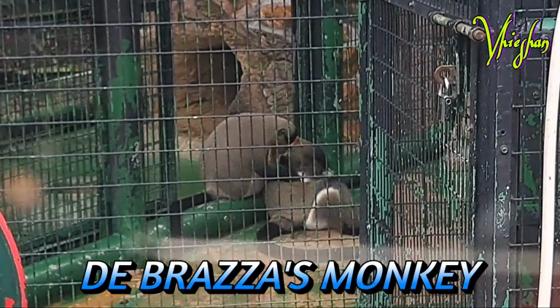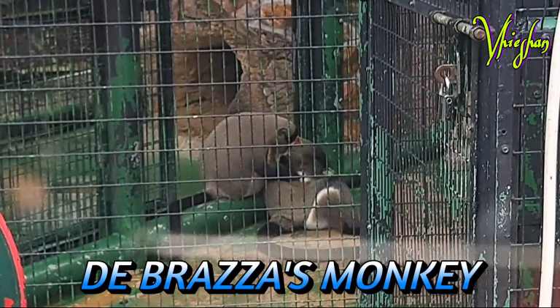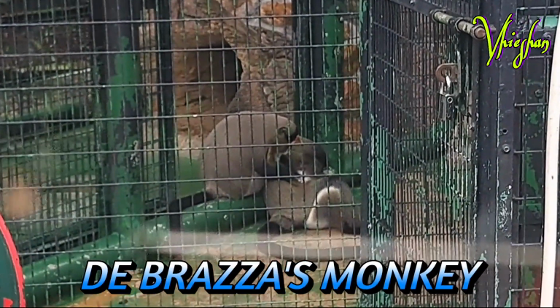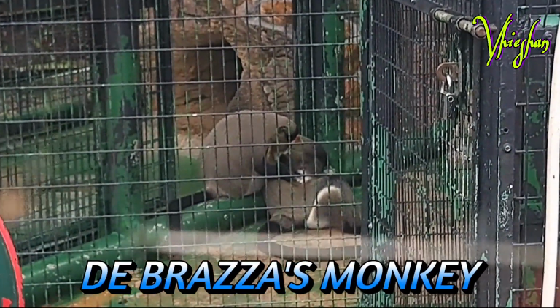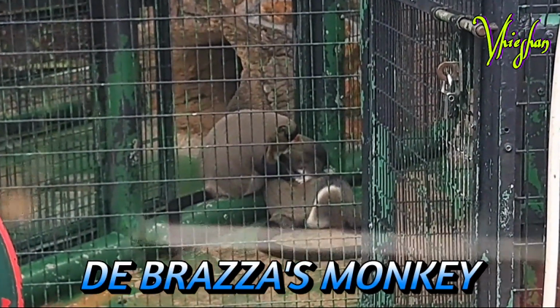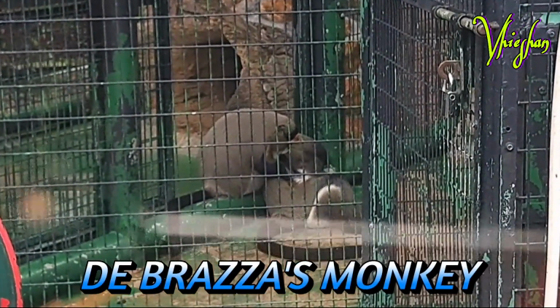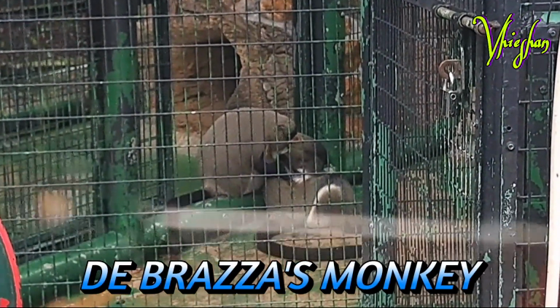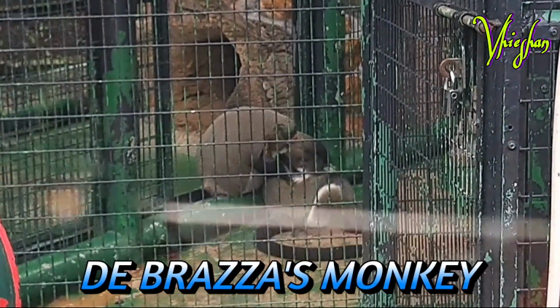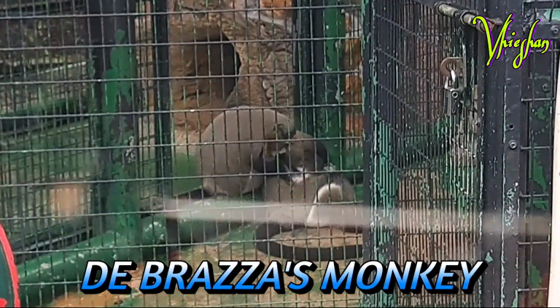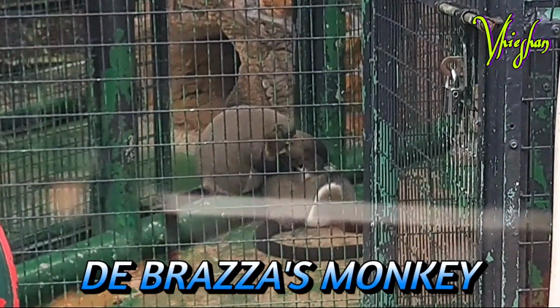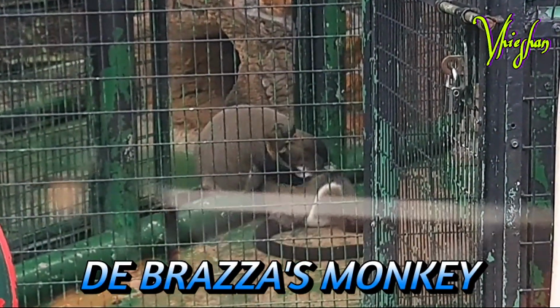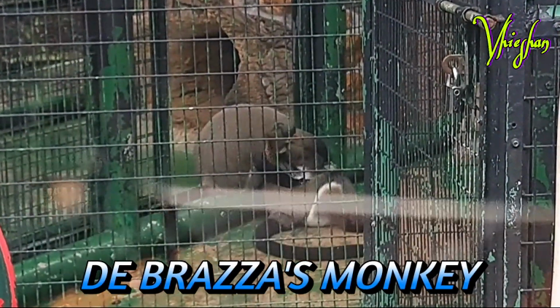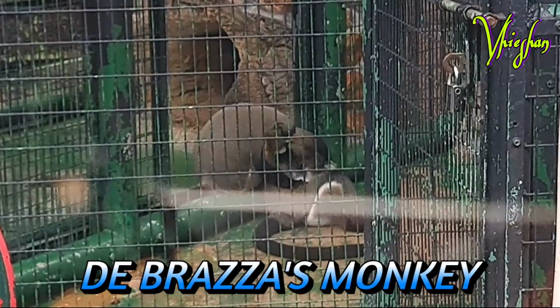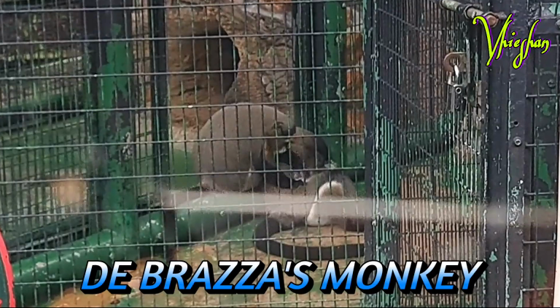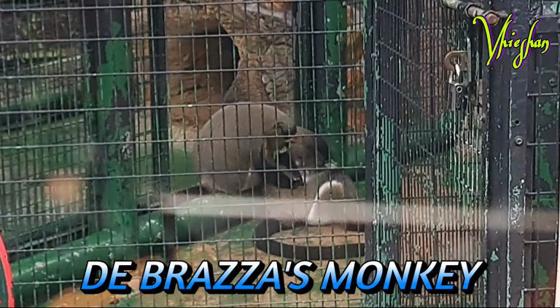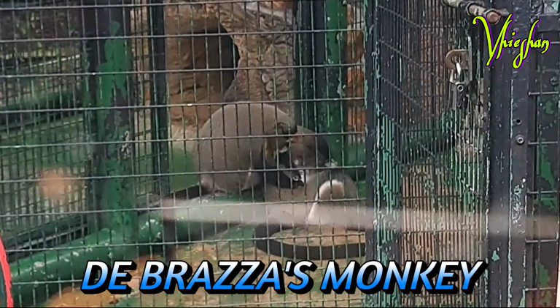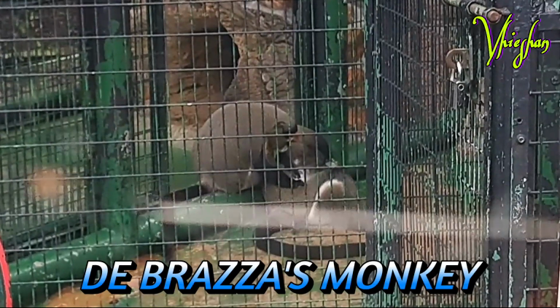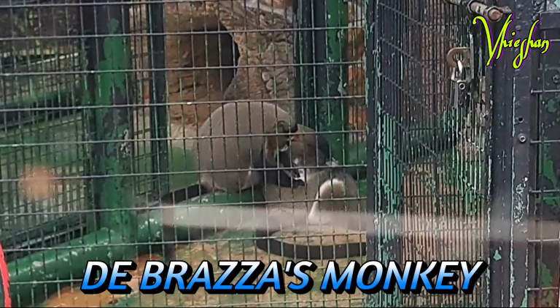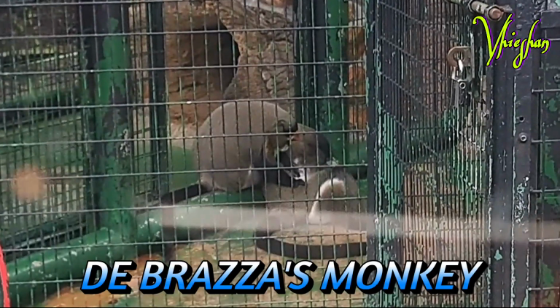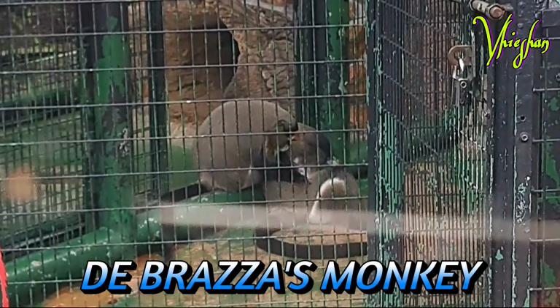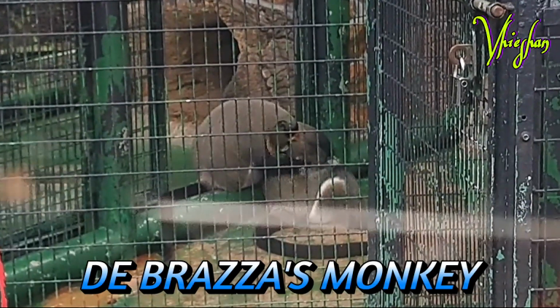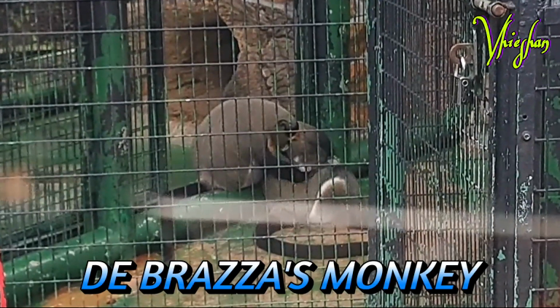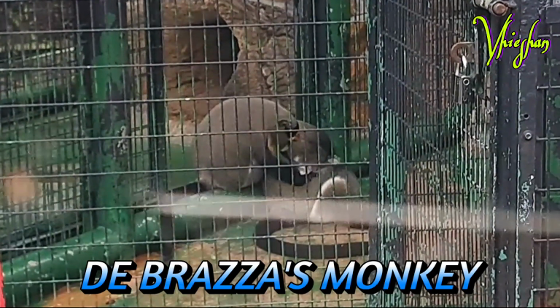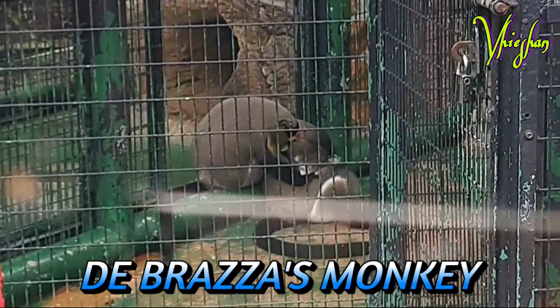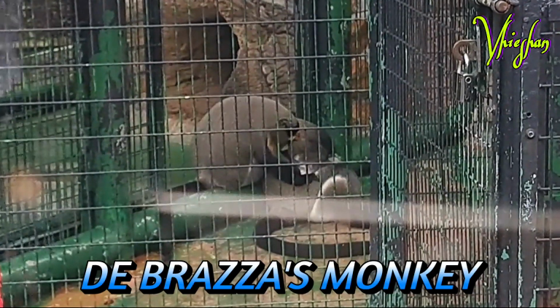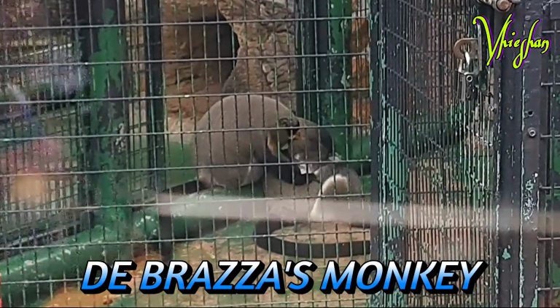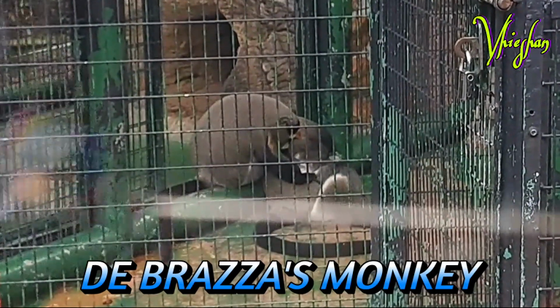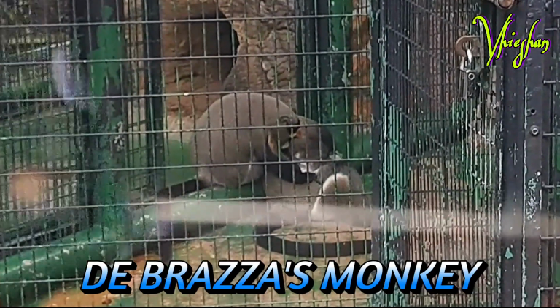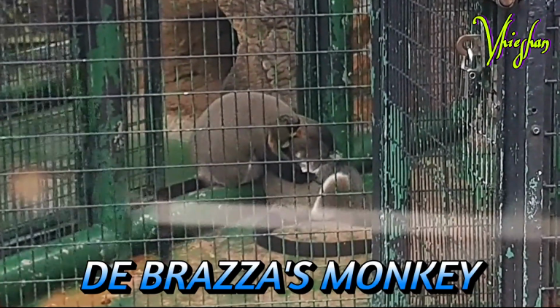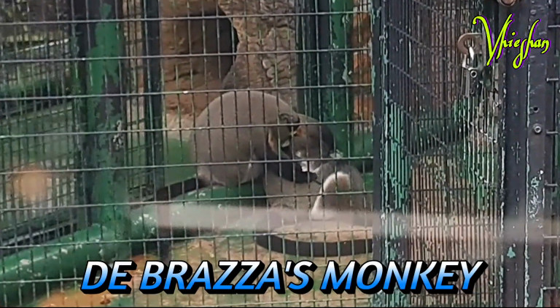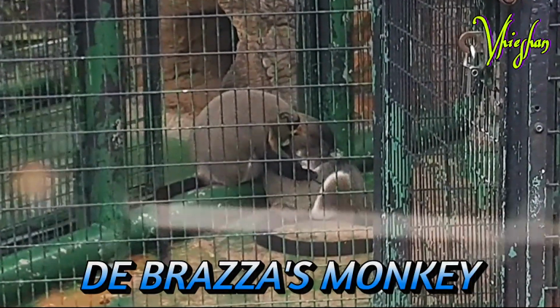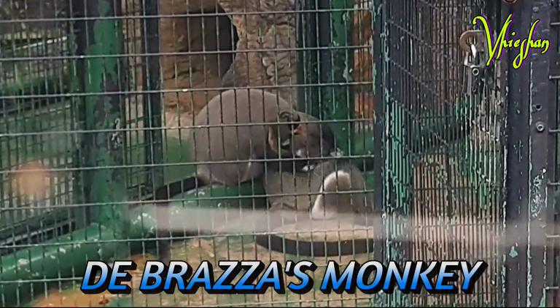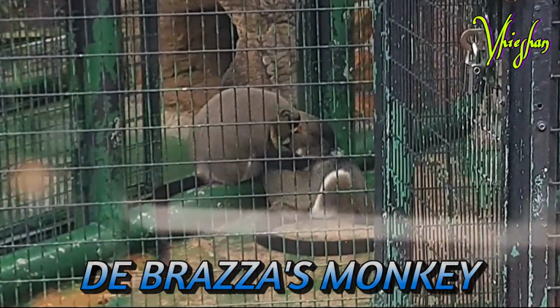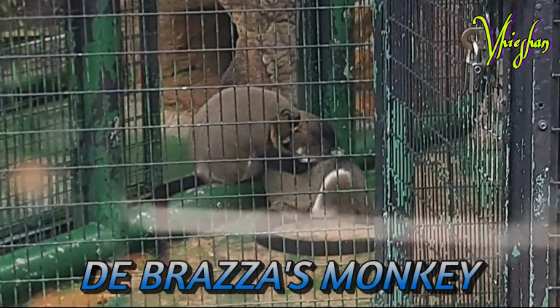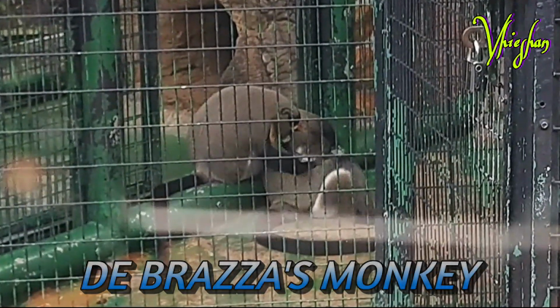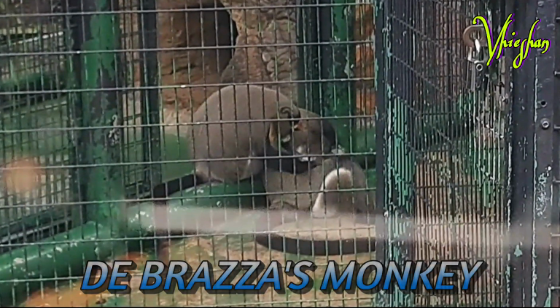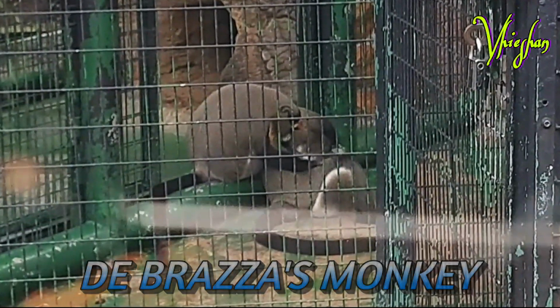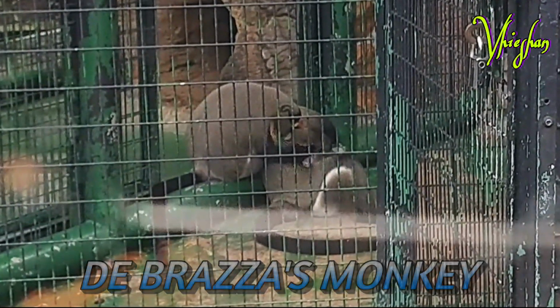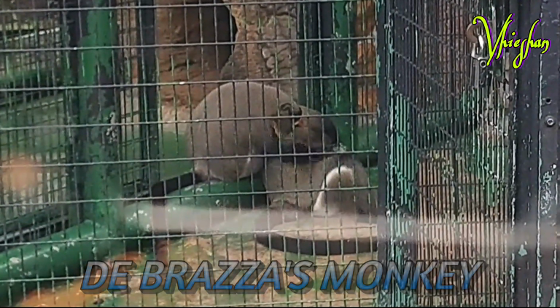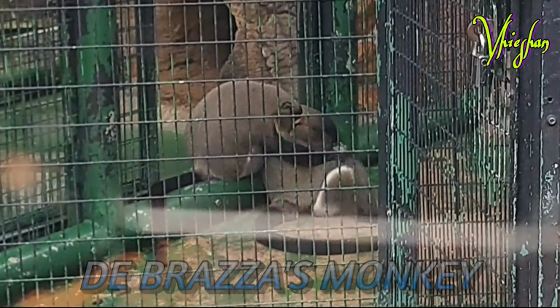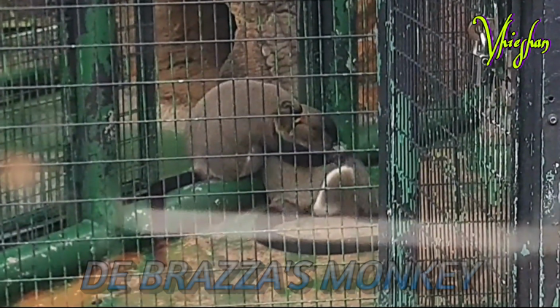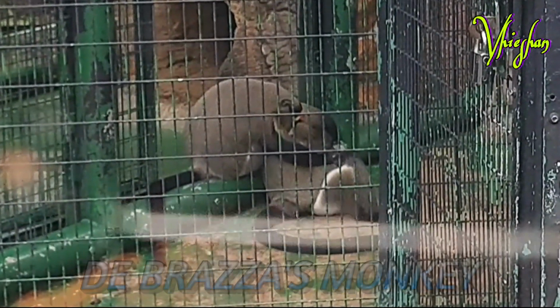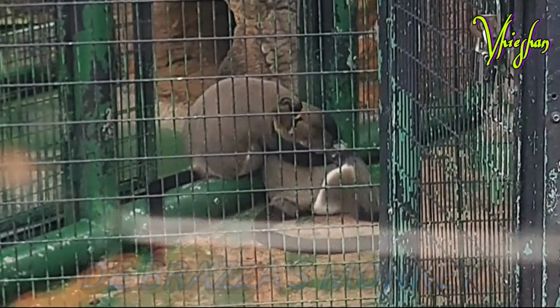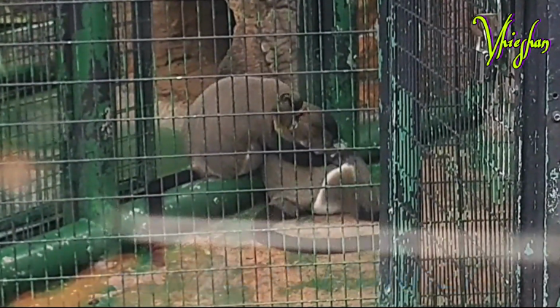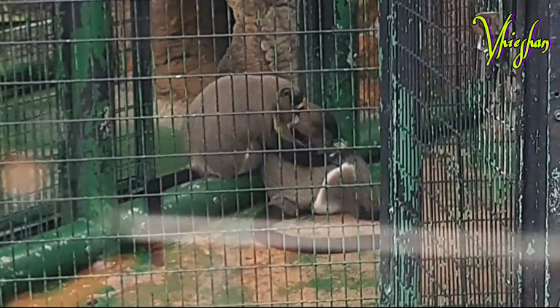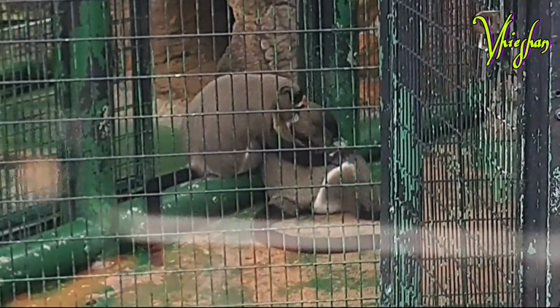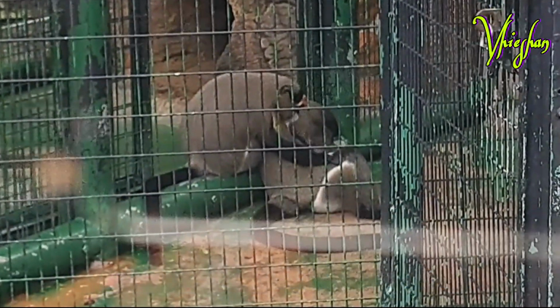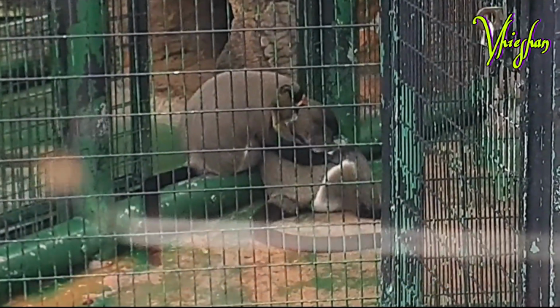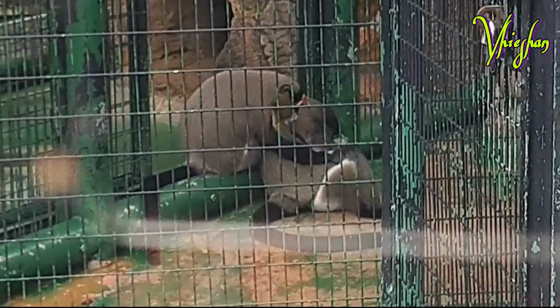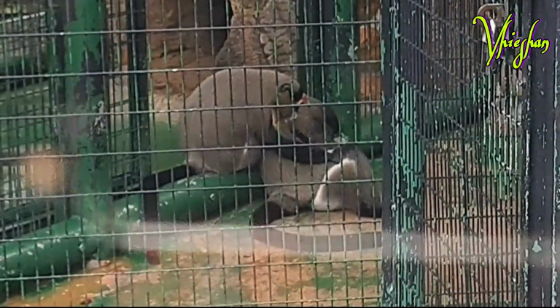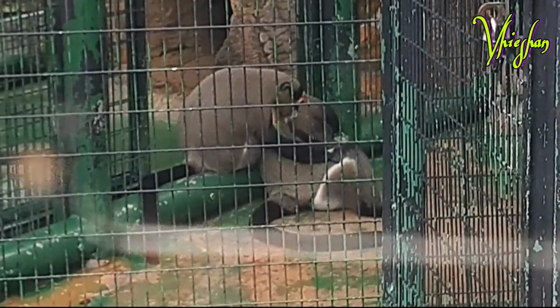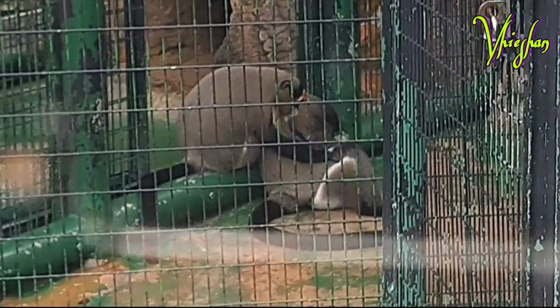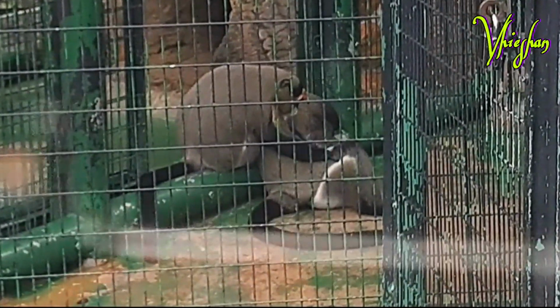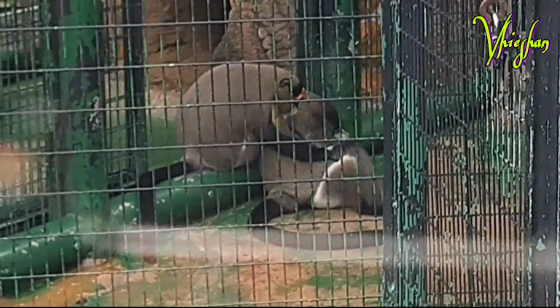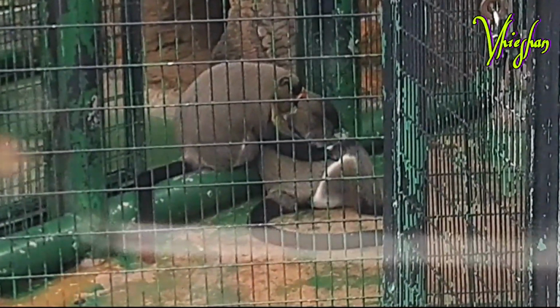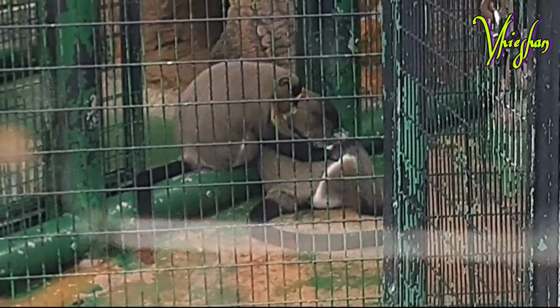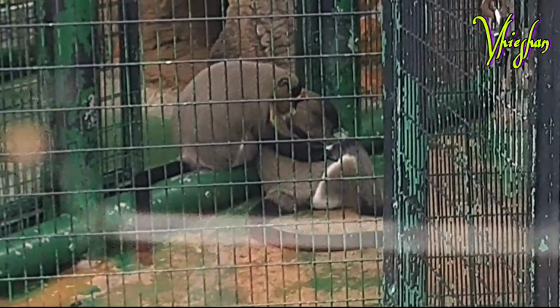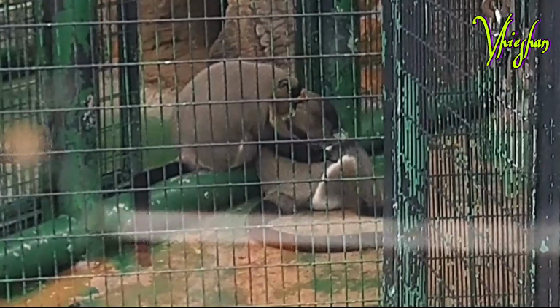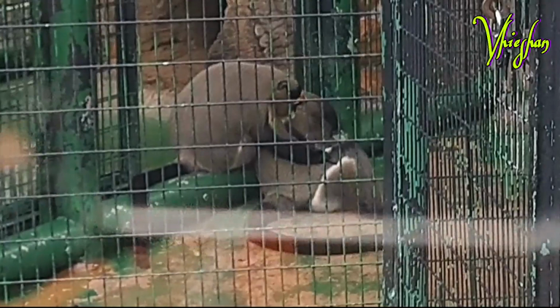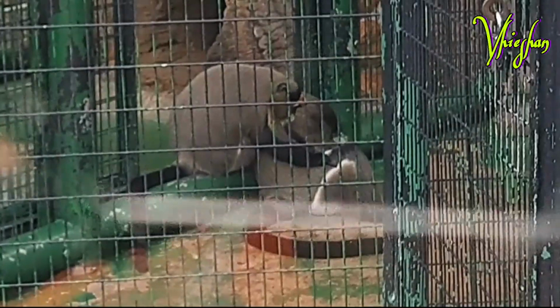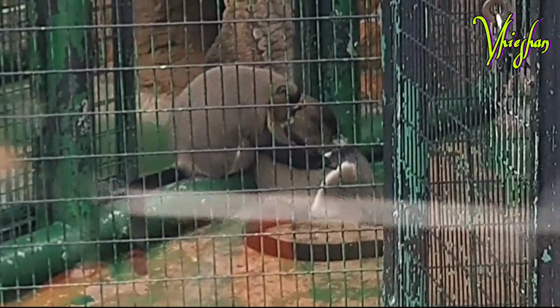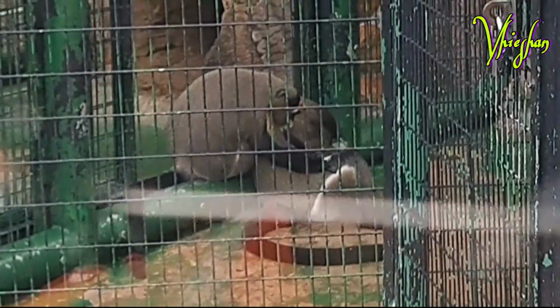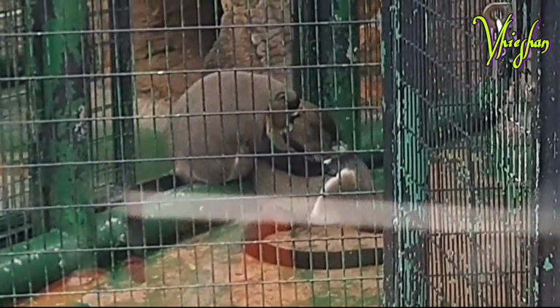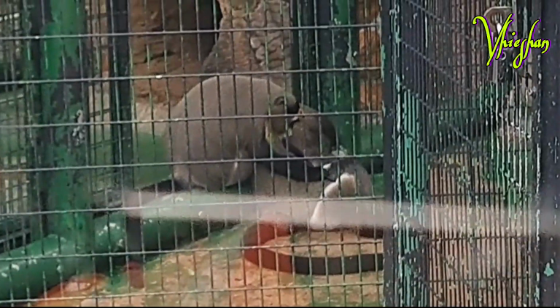The Brazza's monkey is an Old World monkey endemic to the riverine and swamp forests of Central Africa.